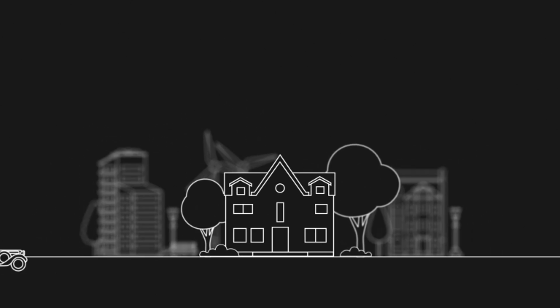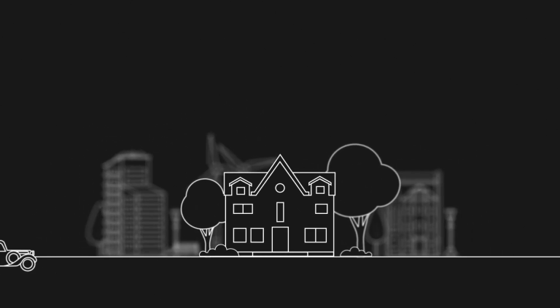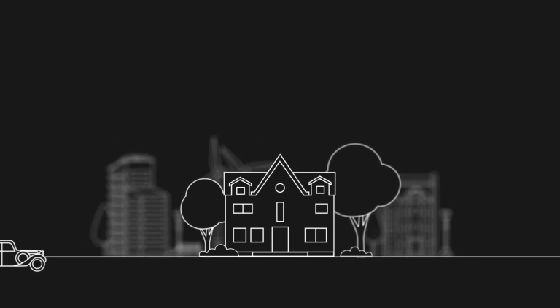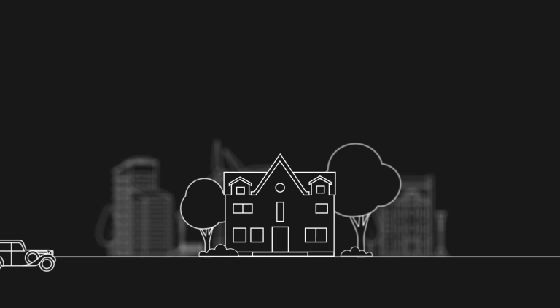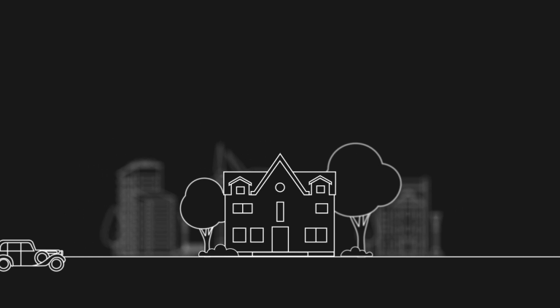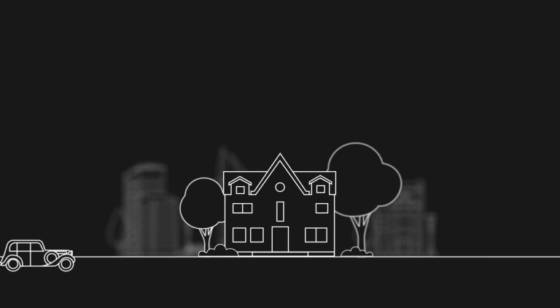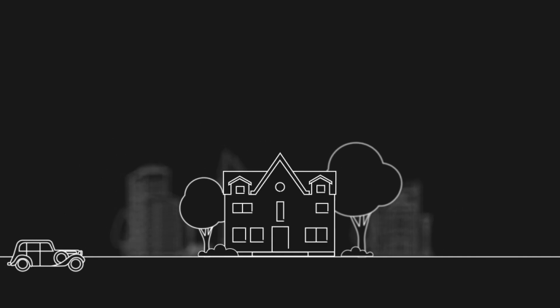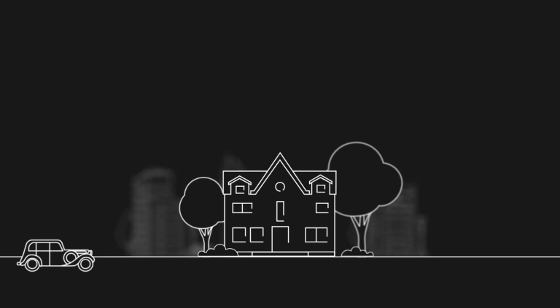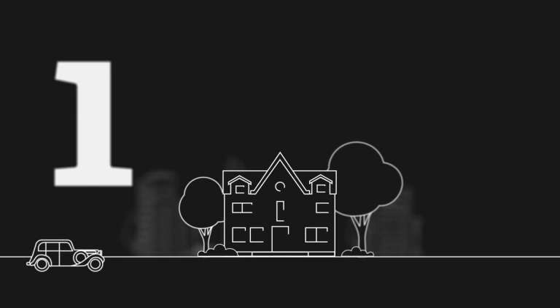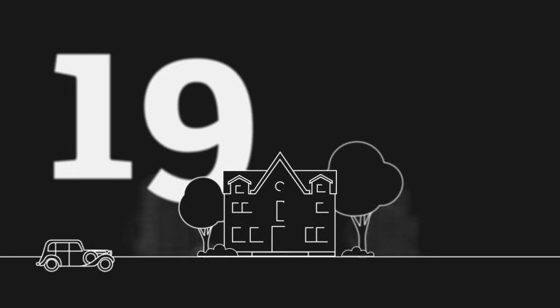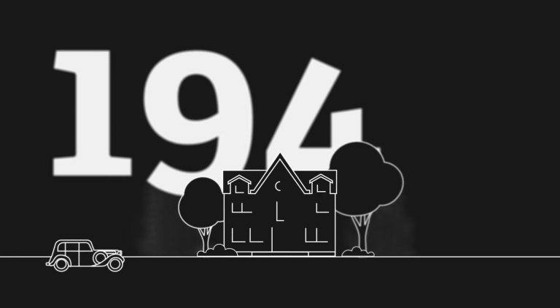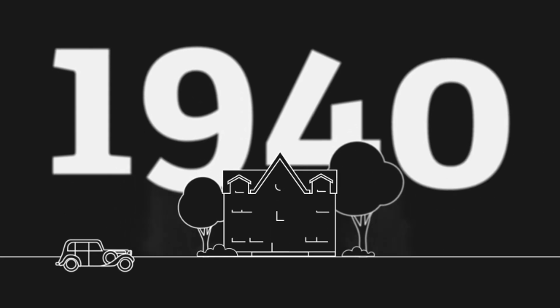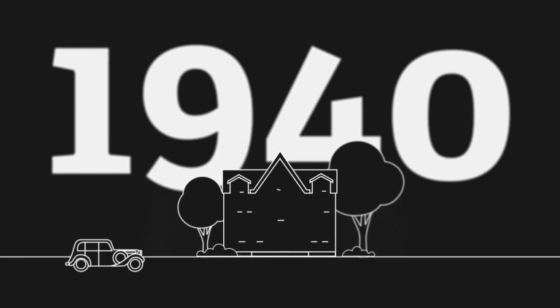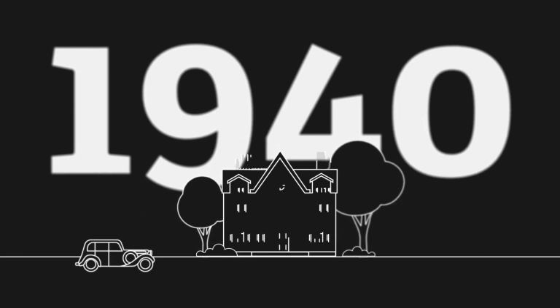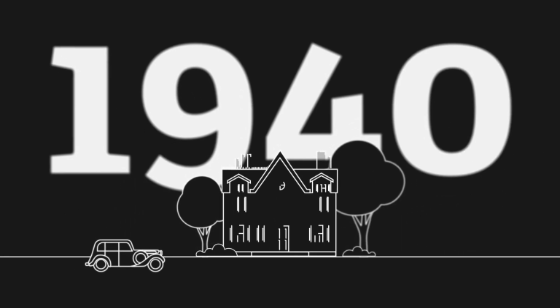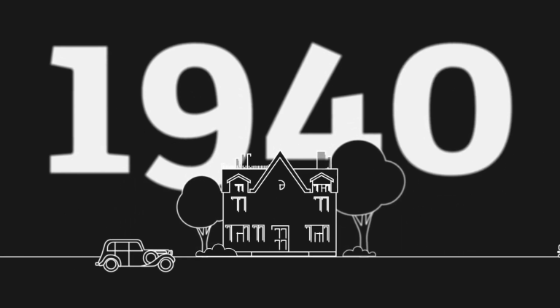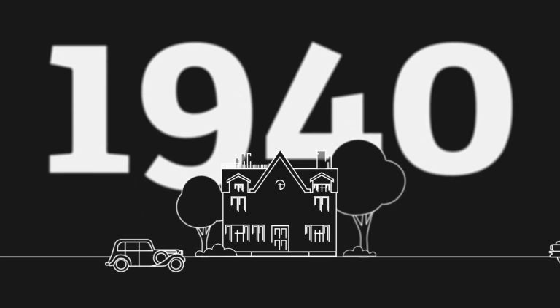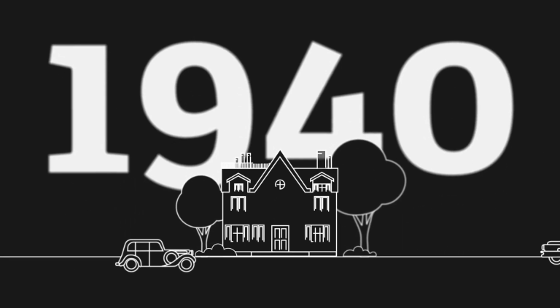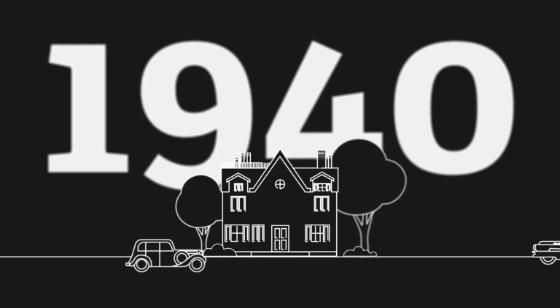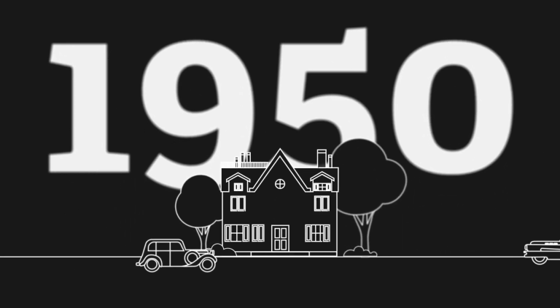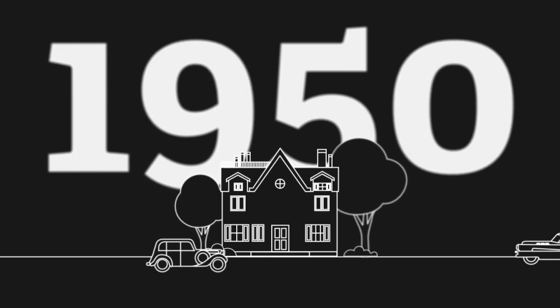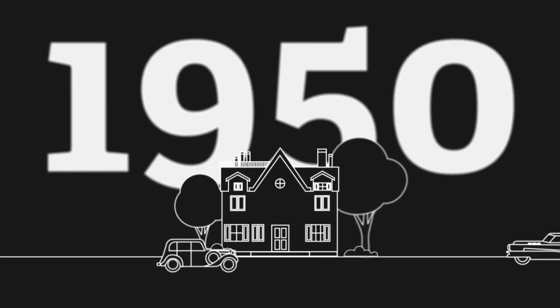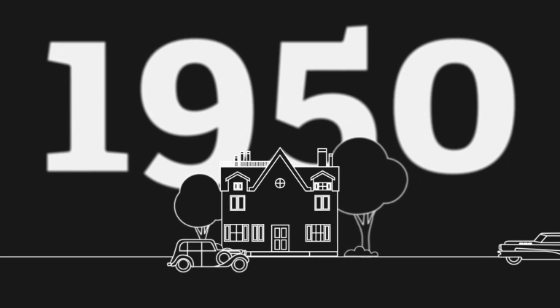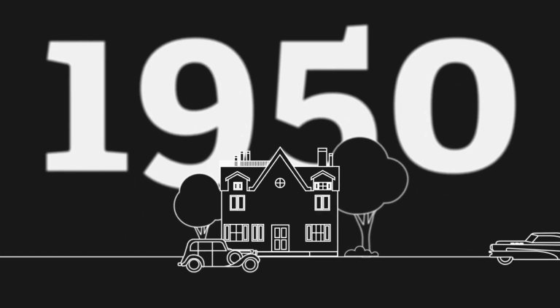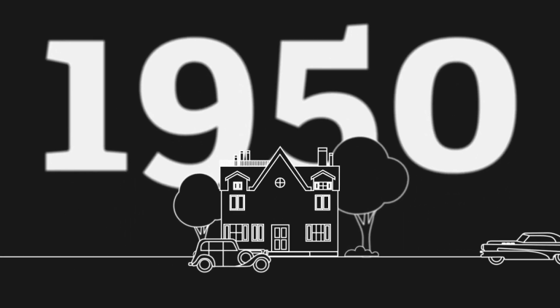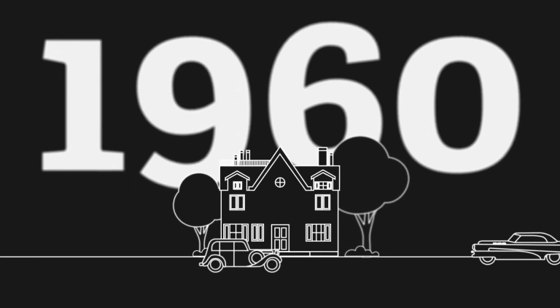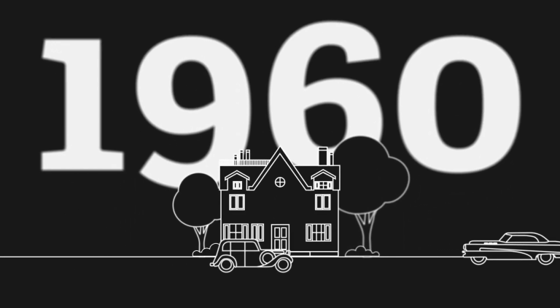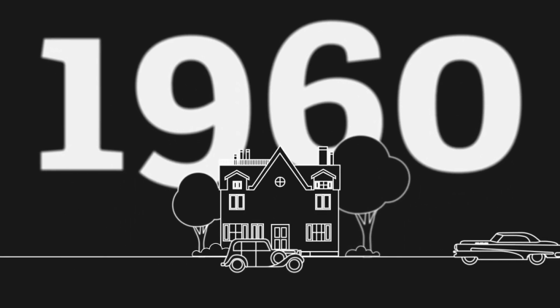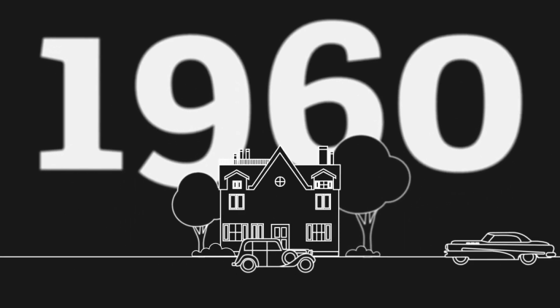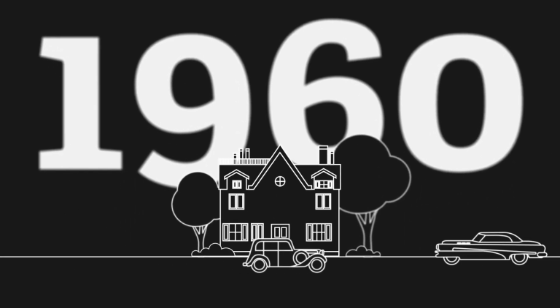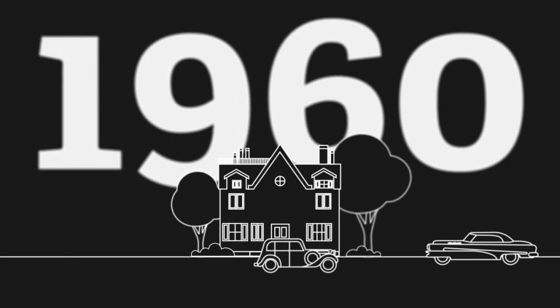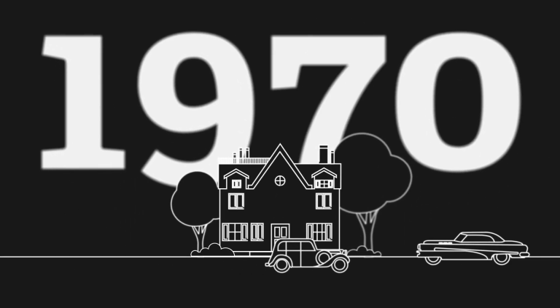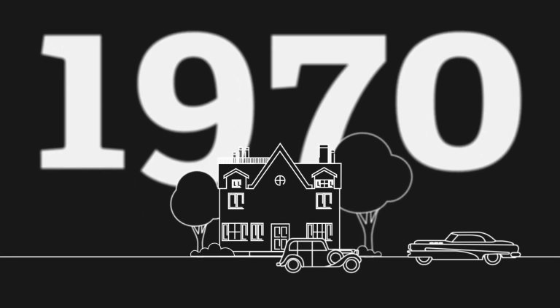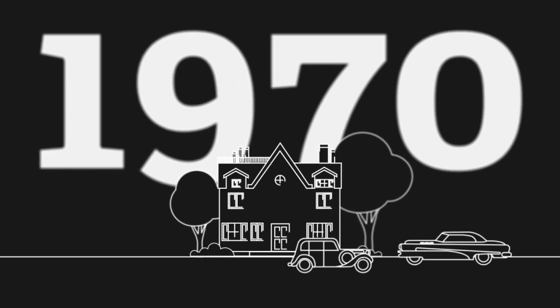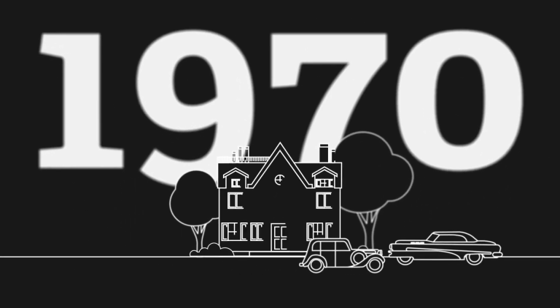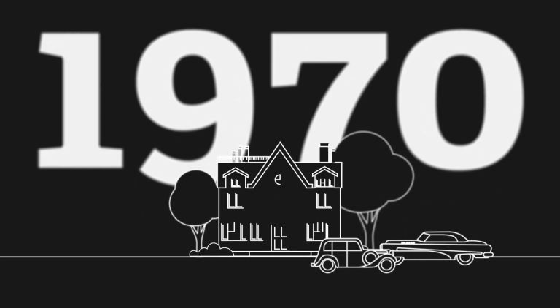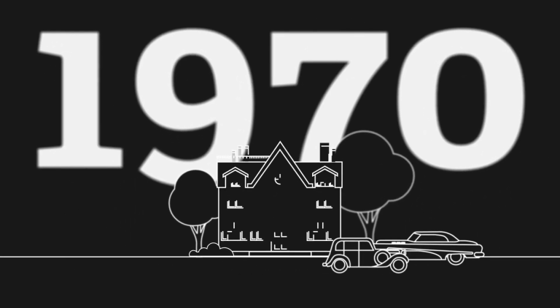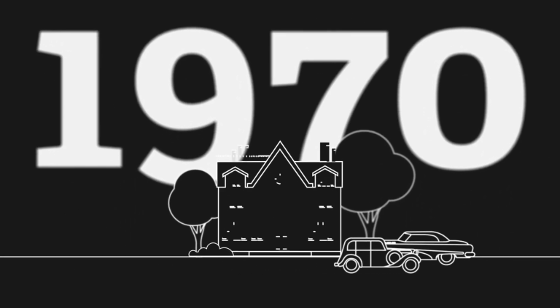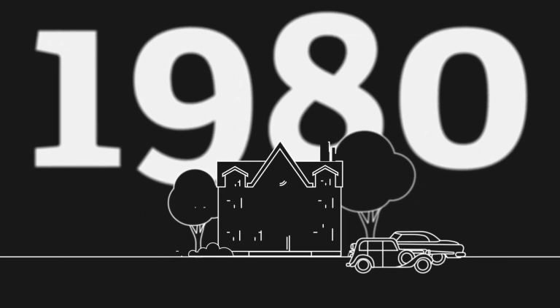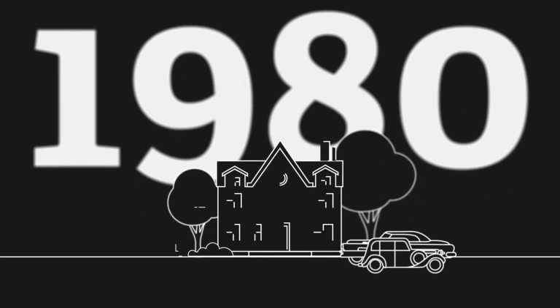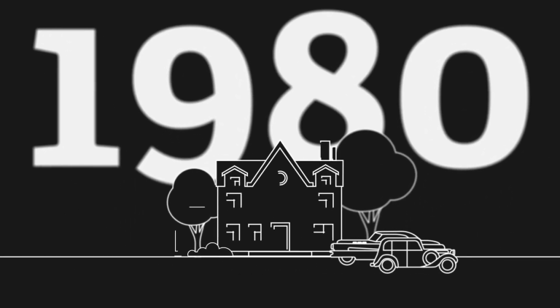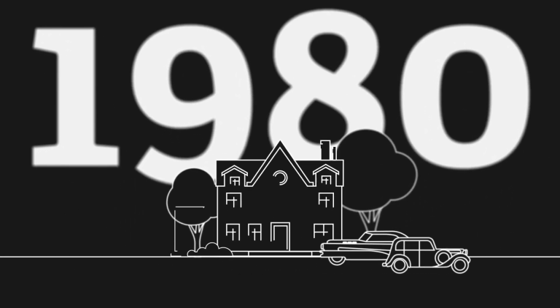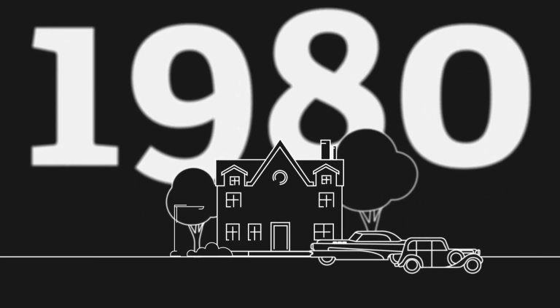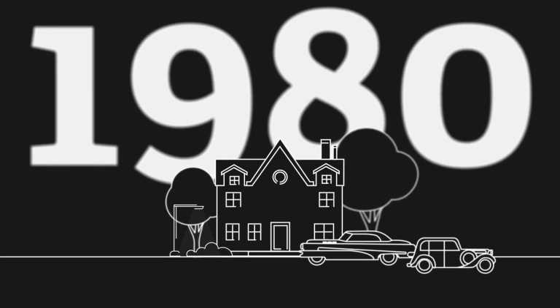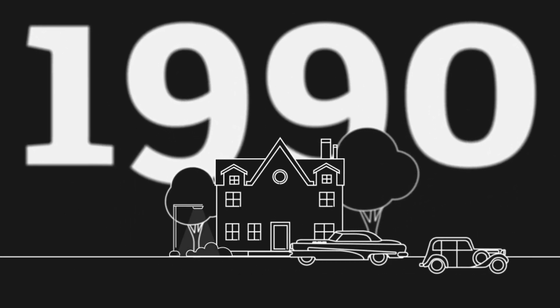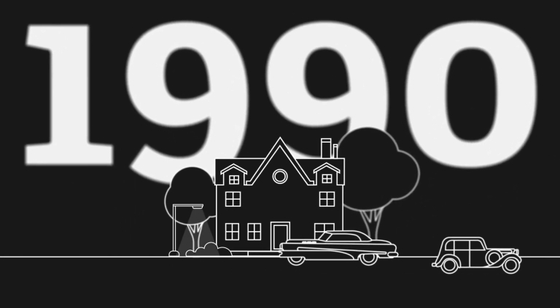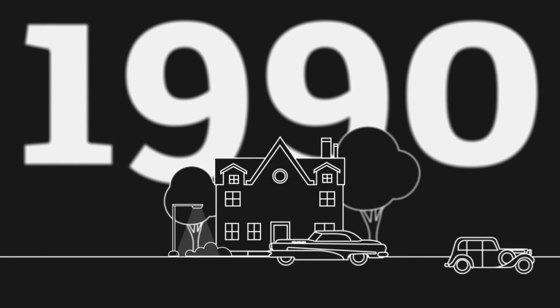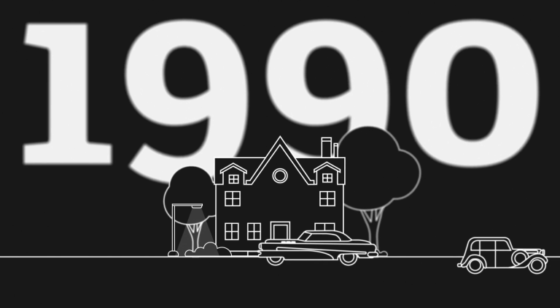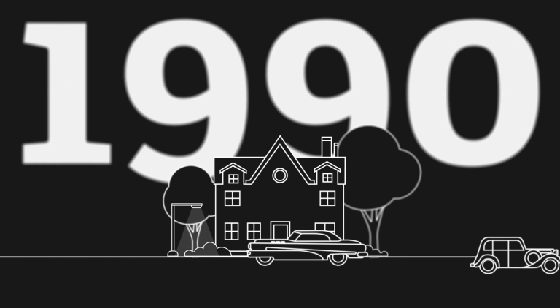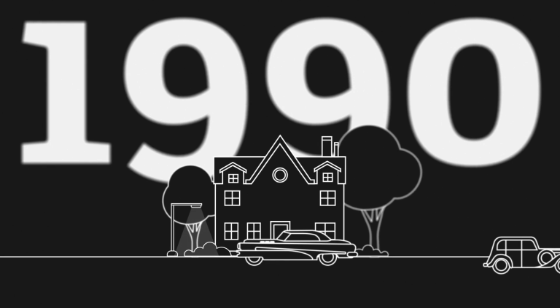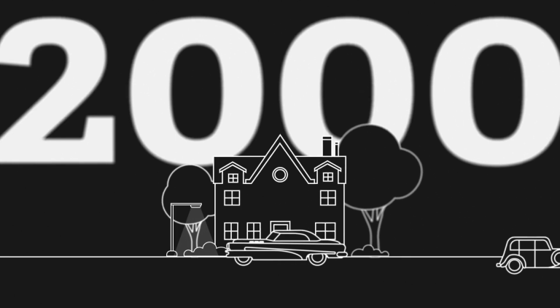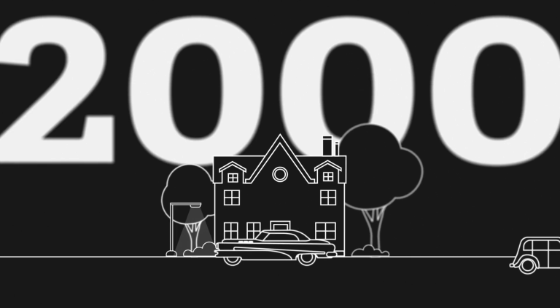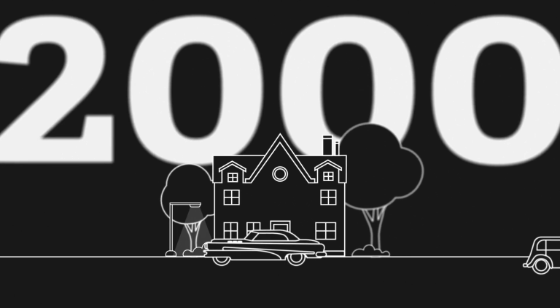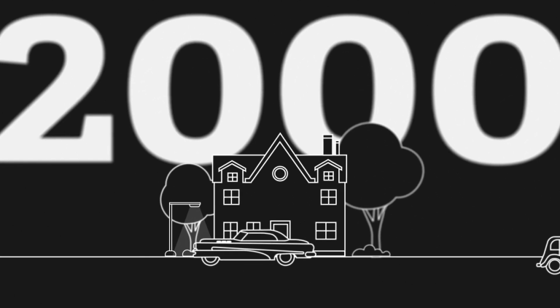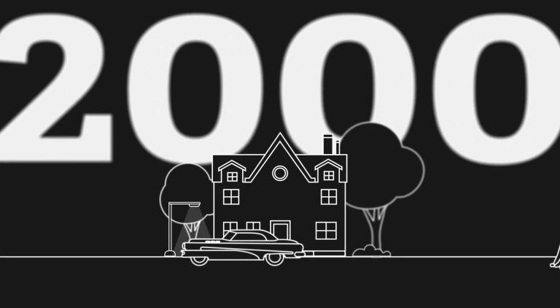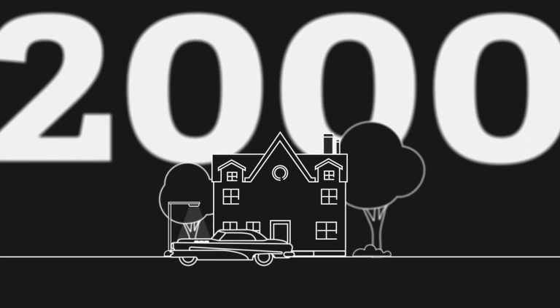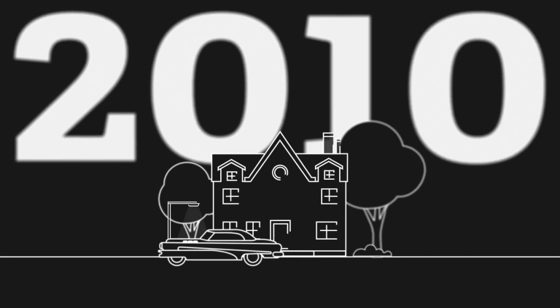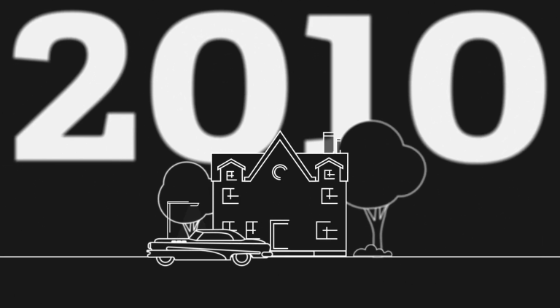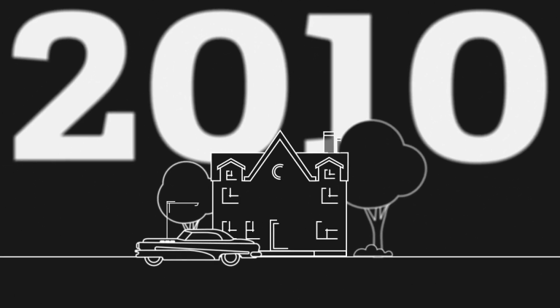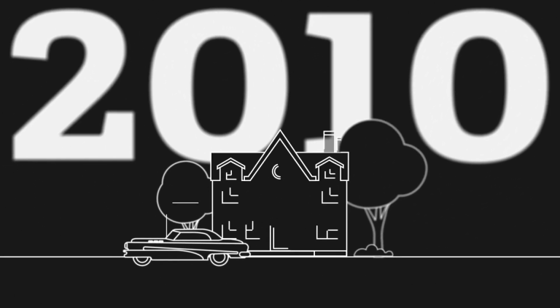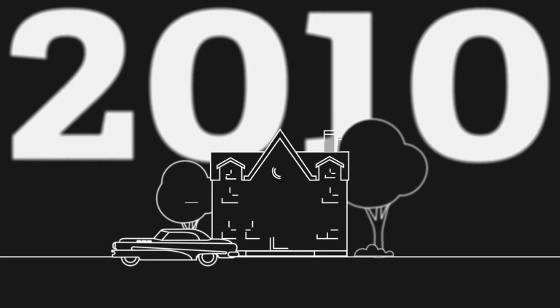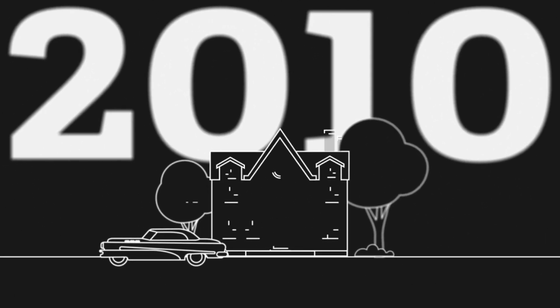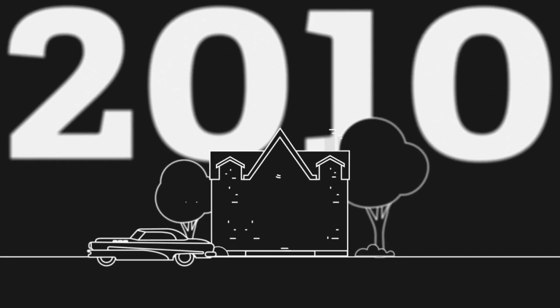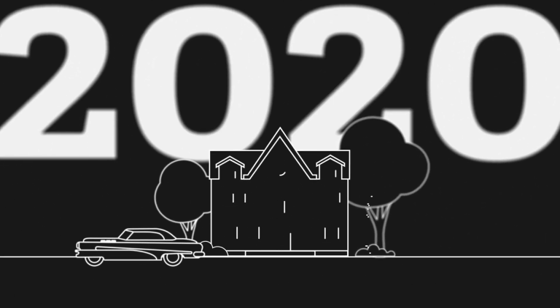Also, no one really knows how often a building has been renovated, and how this has already affected its energy performance.